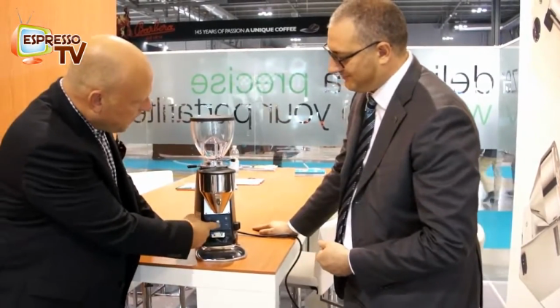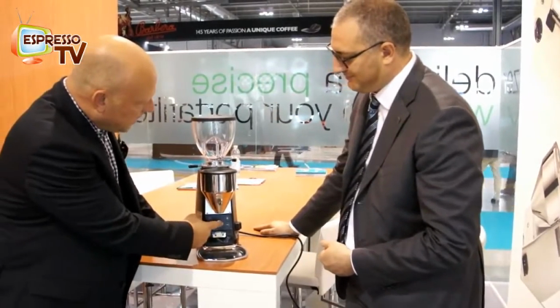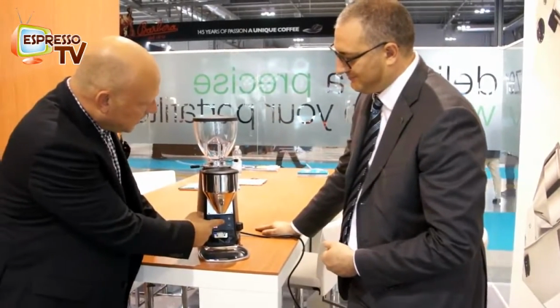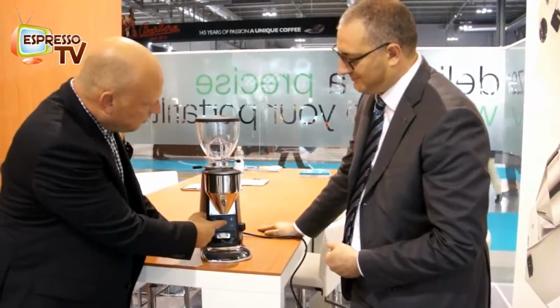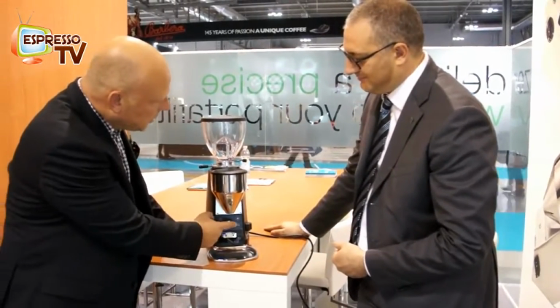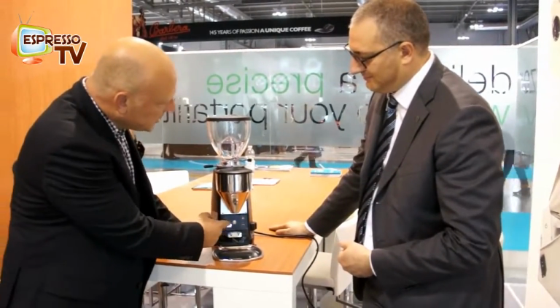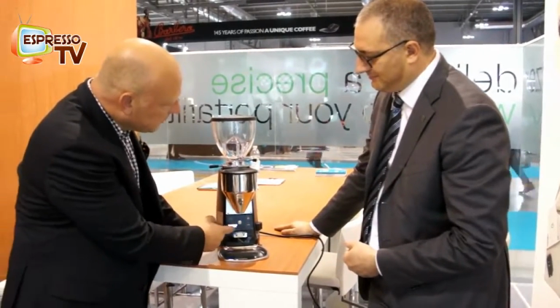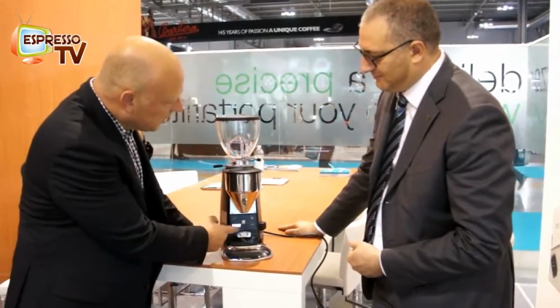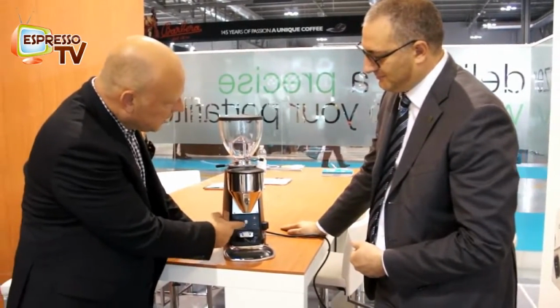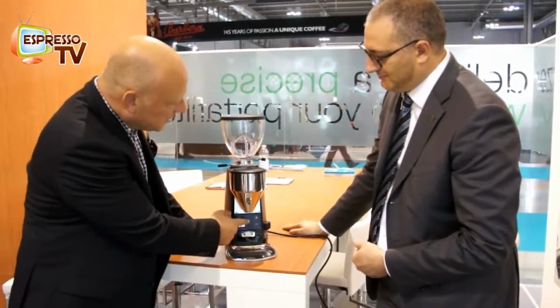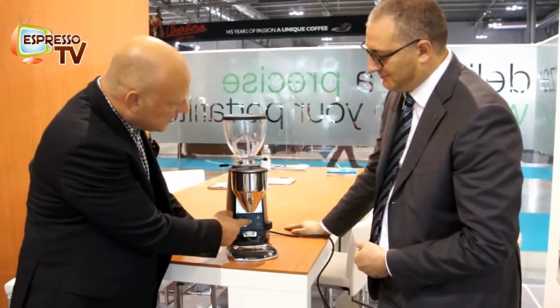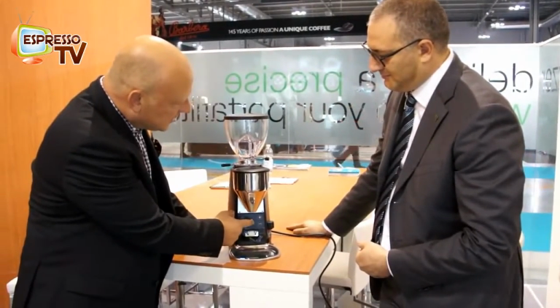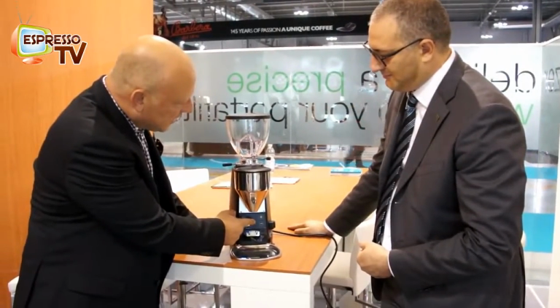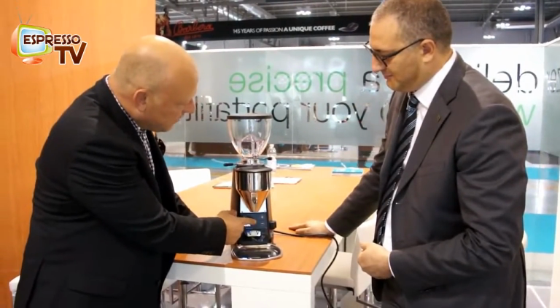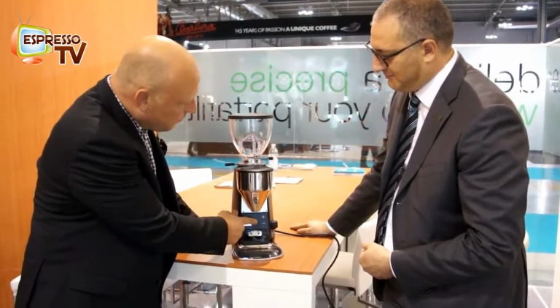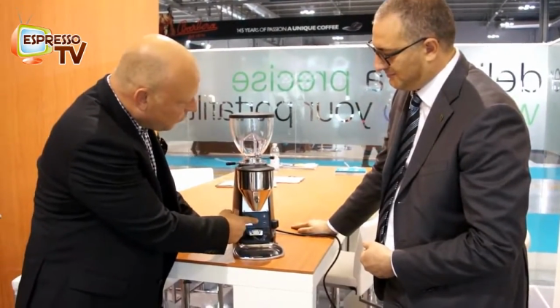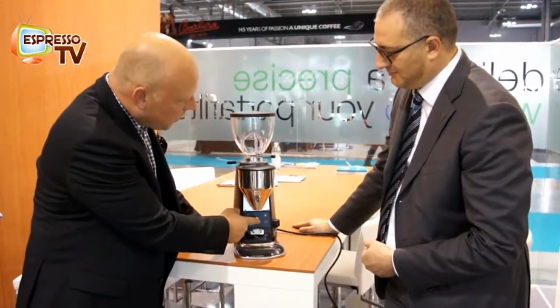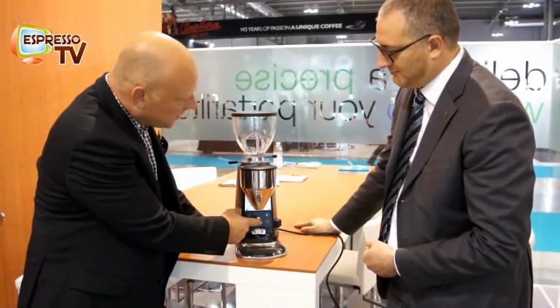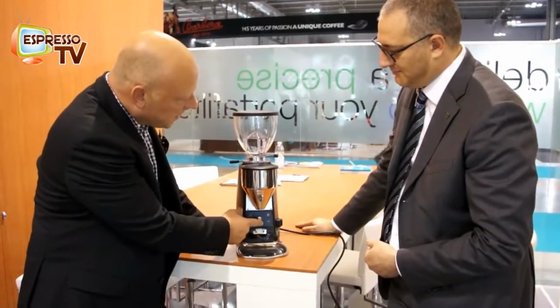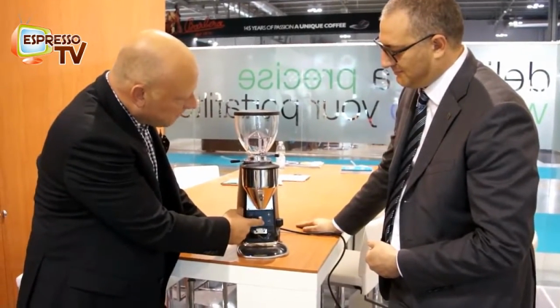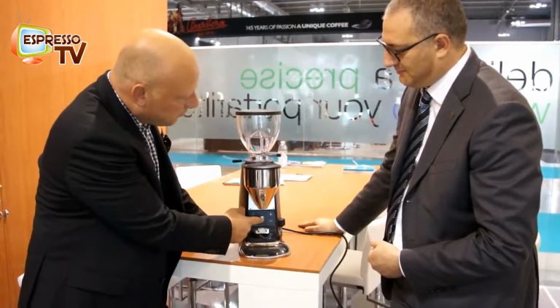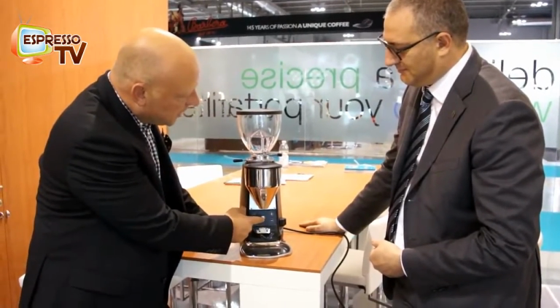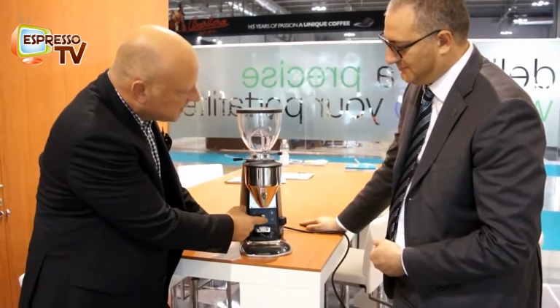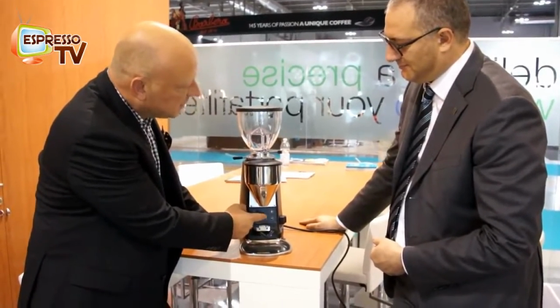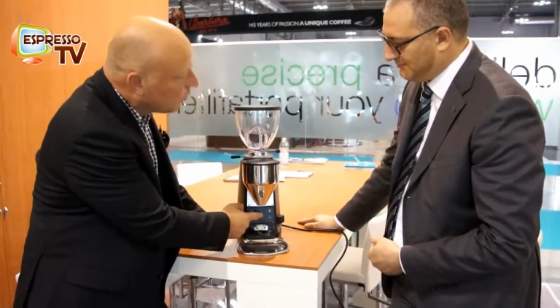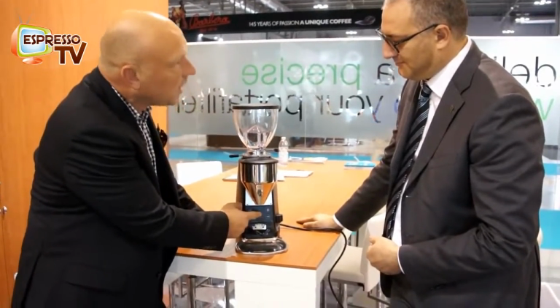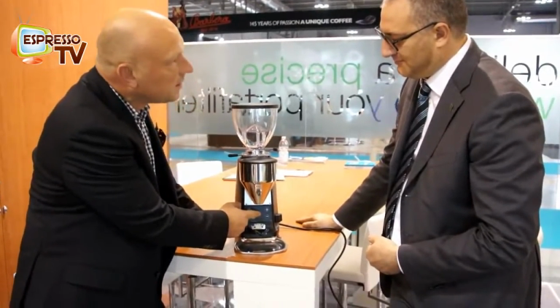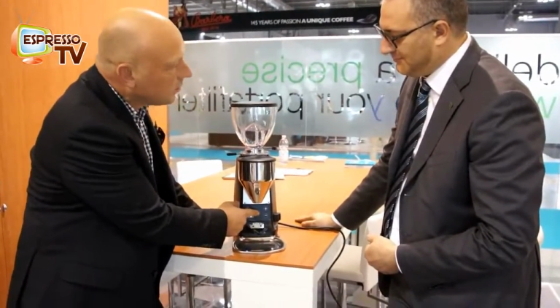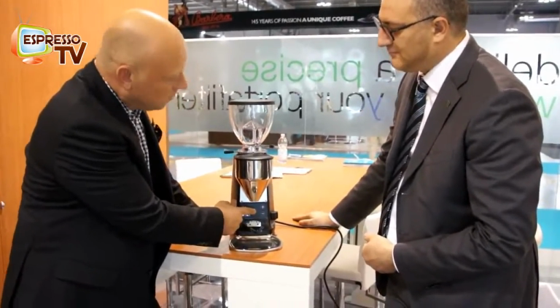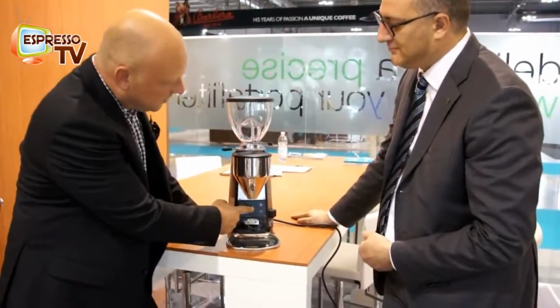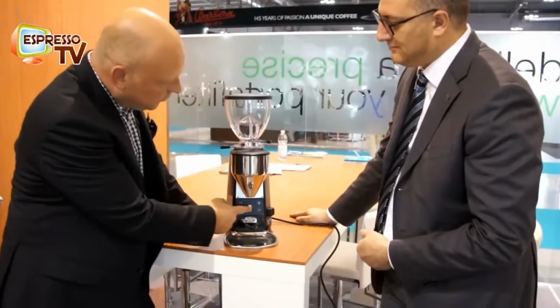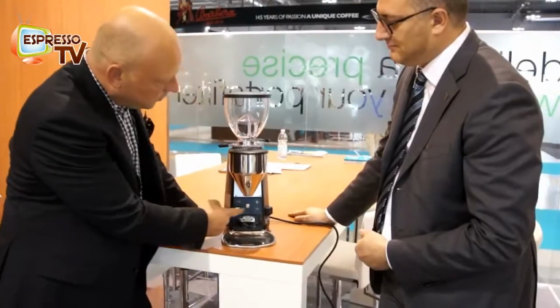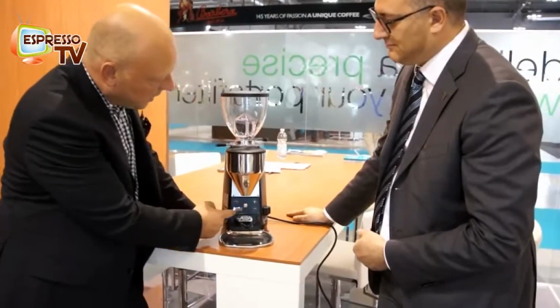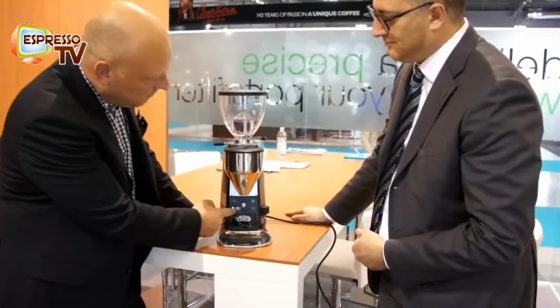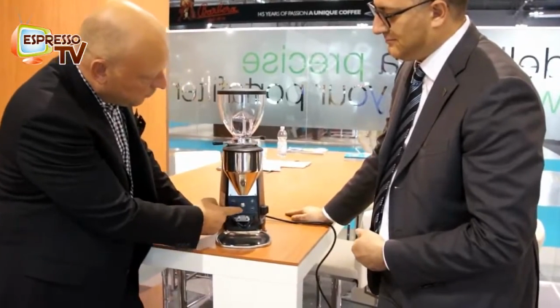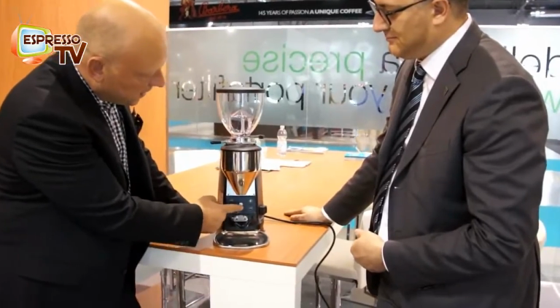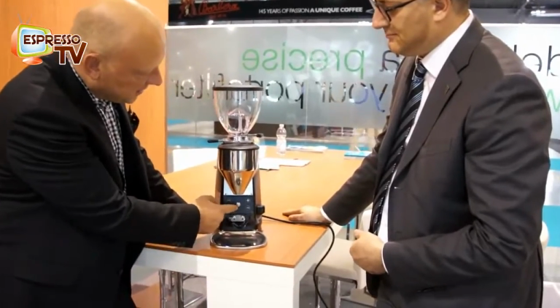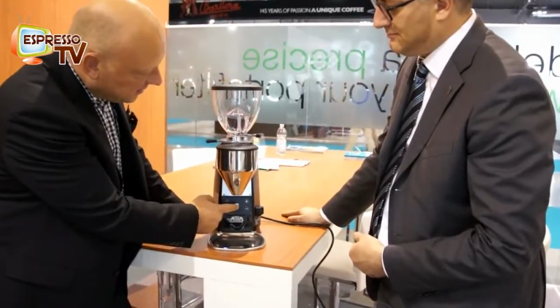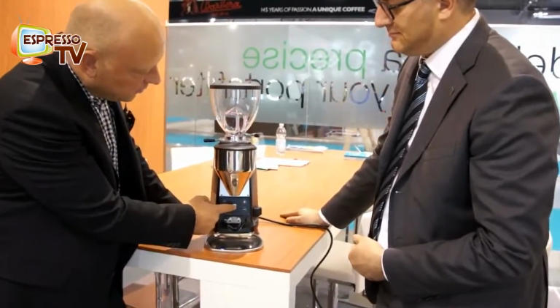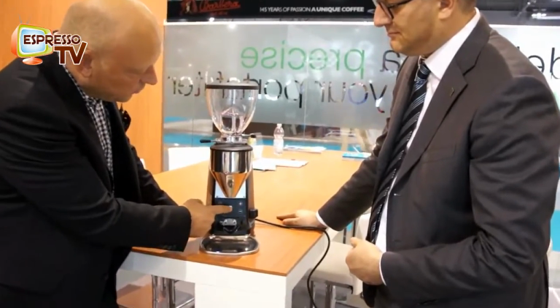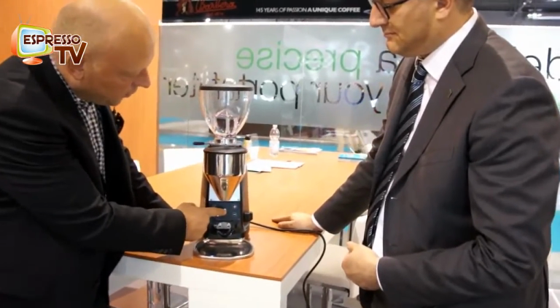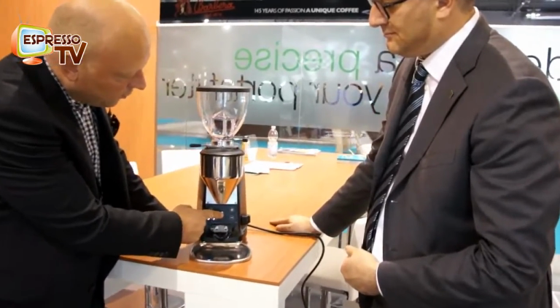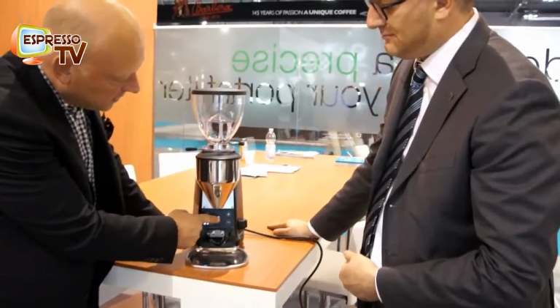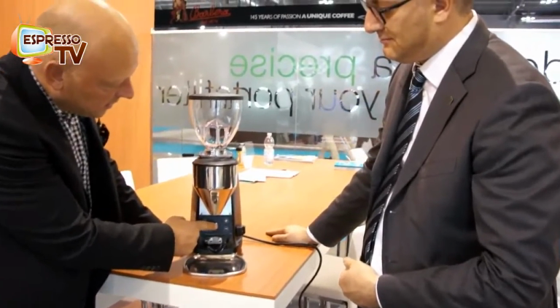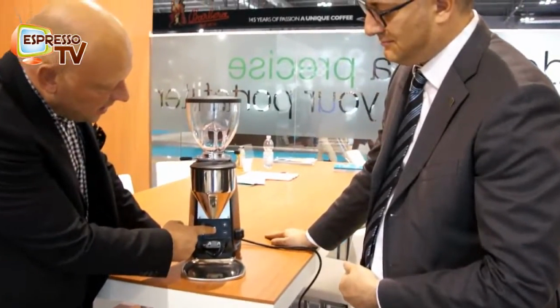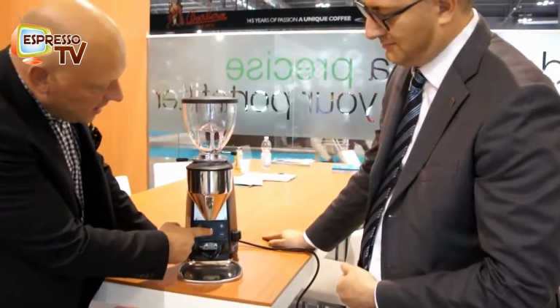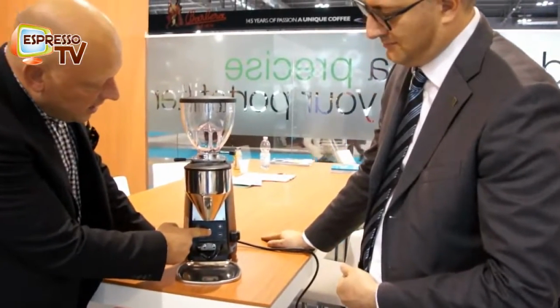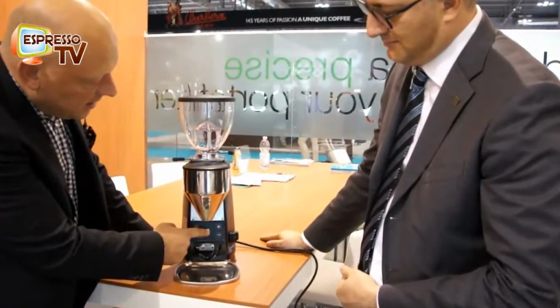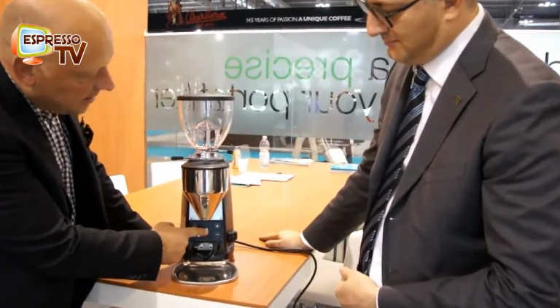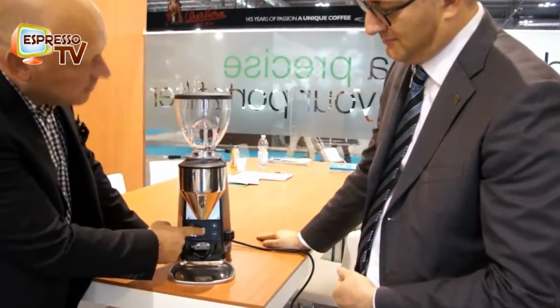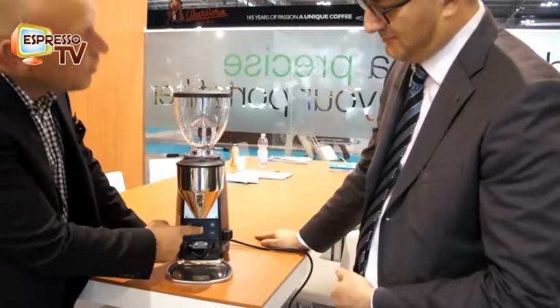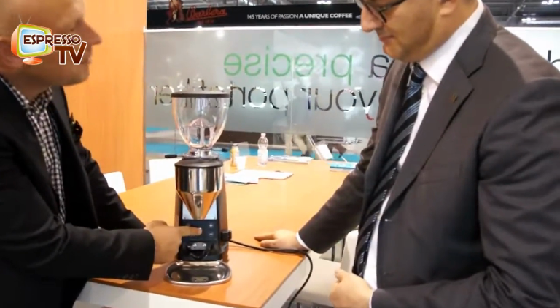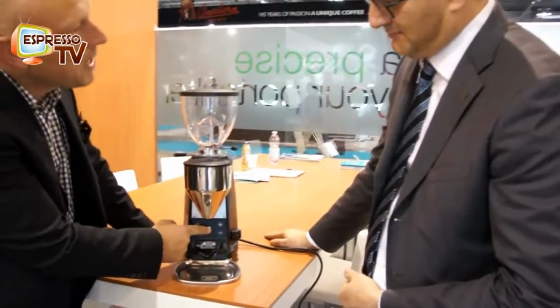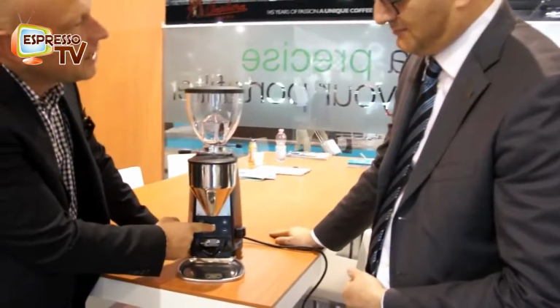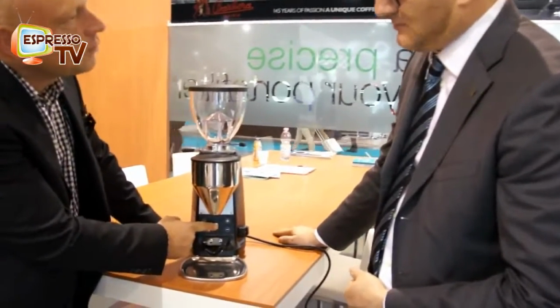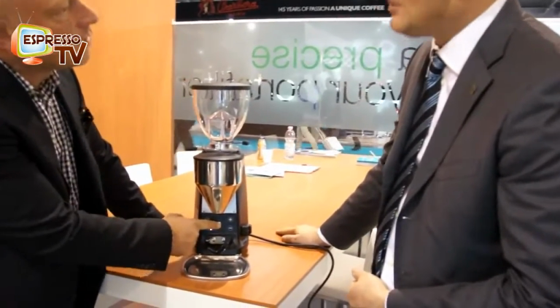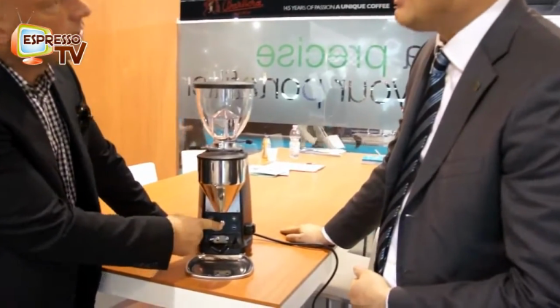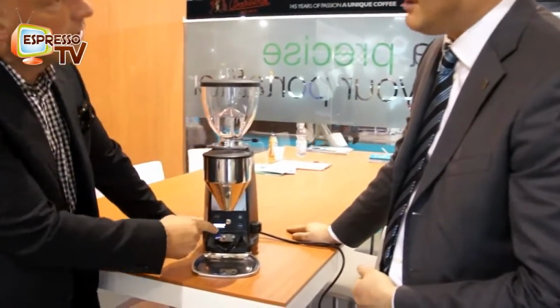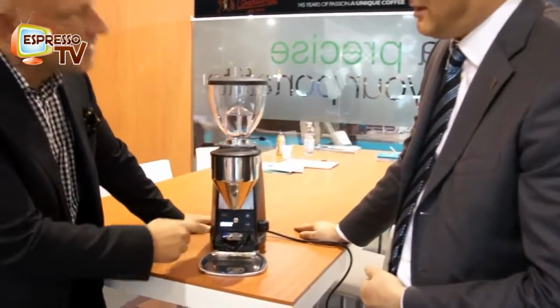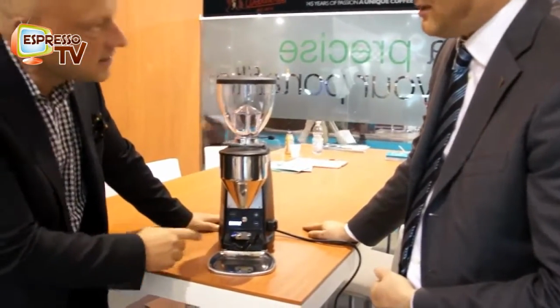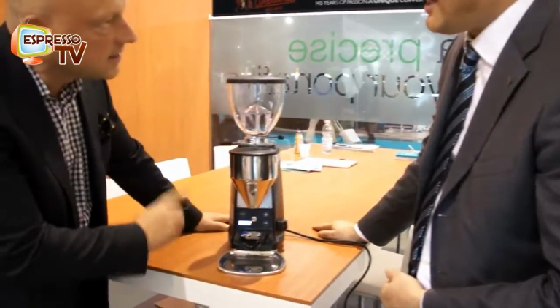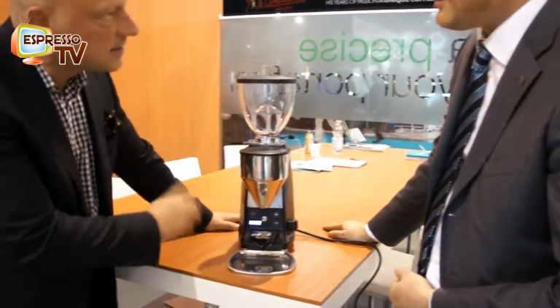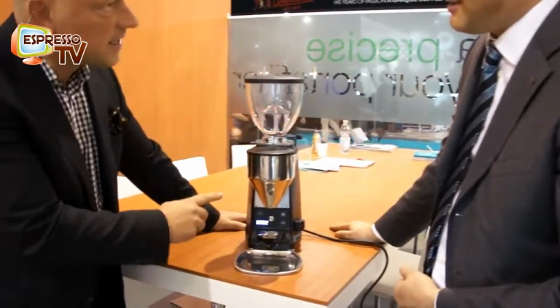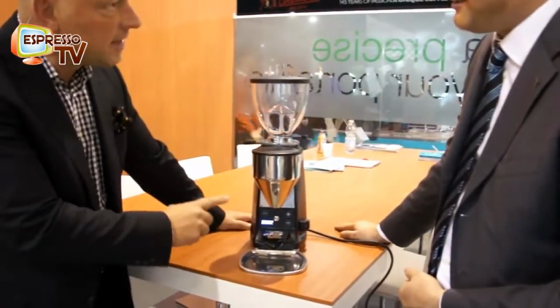The principle is the same: one press for one dosage, two presses for two dosages, and this one is manual — that's the same.